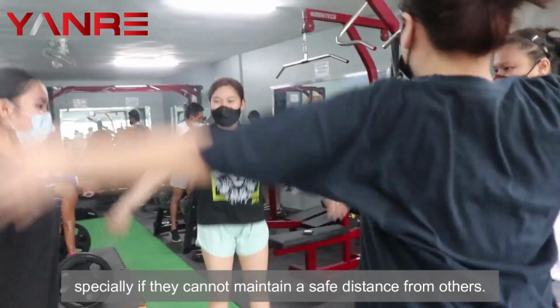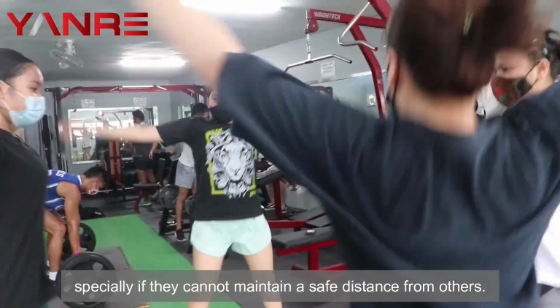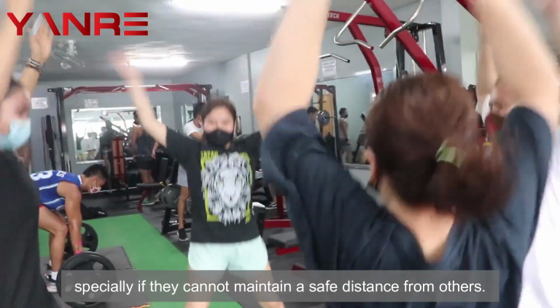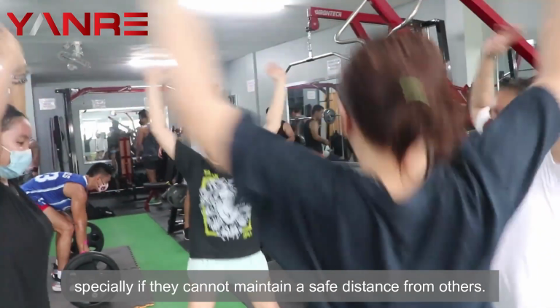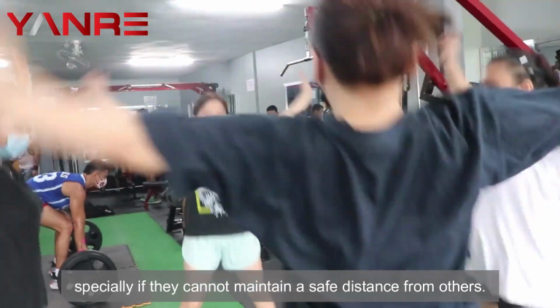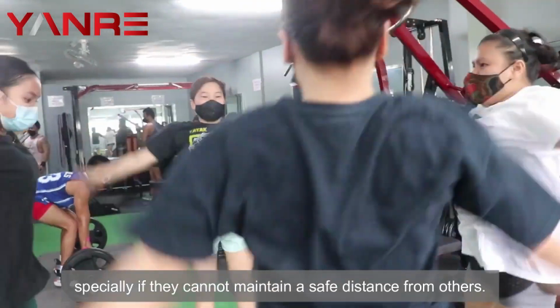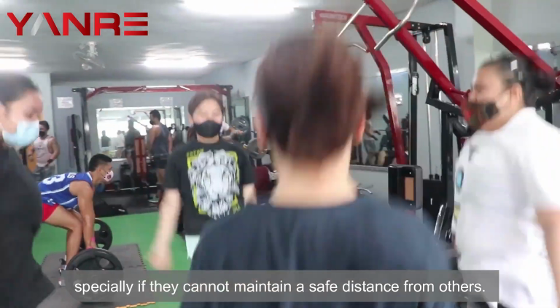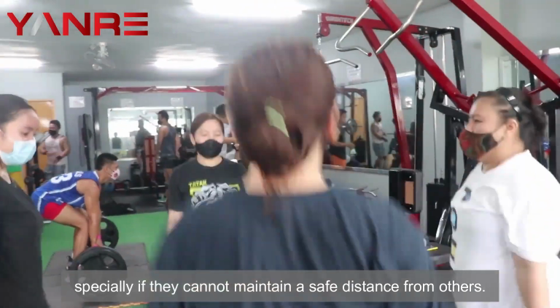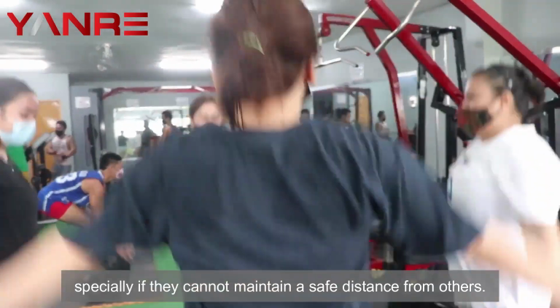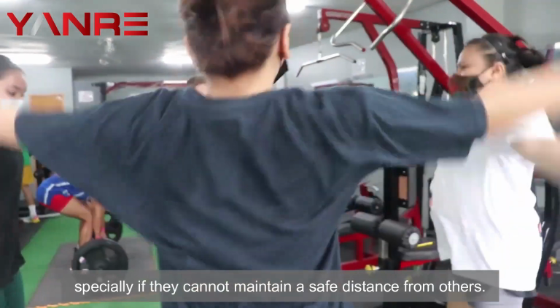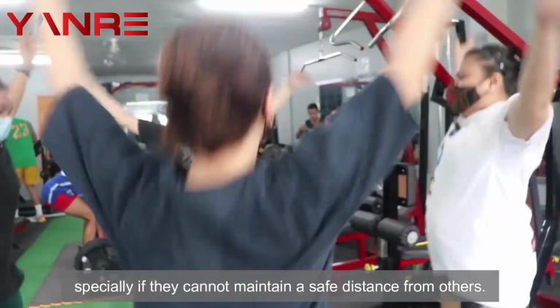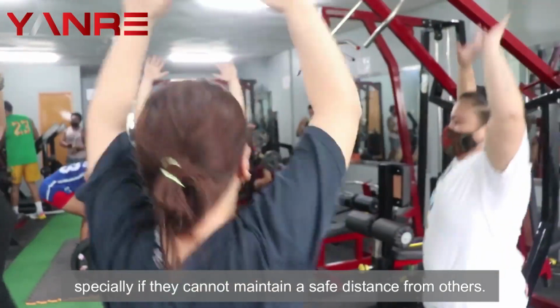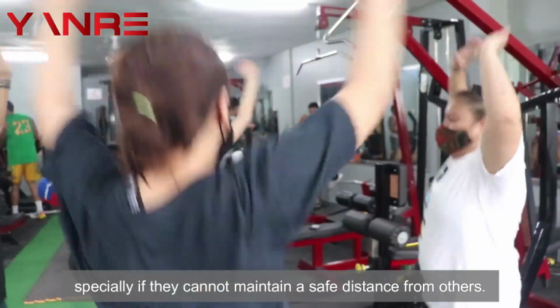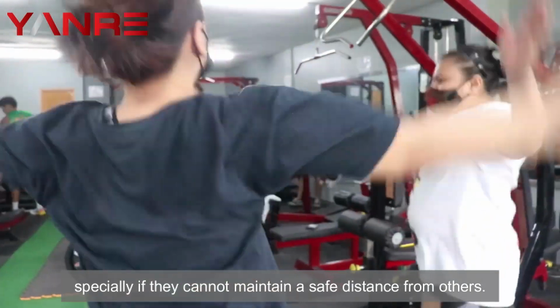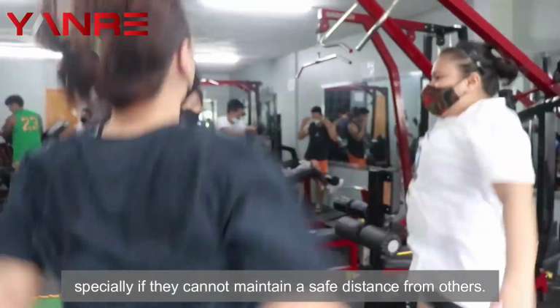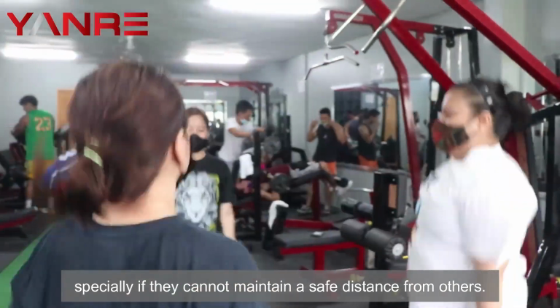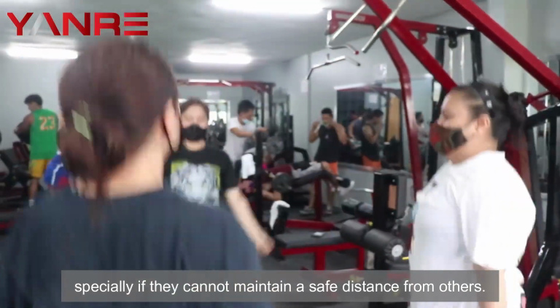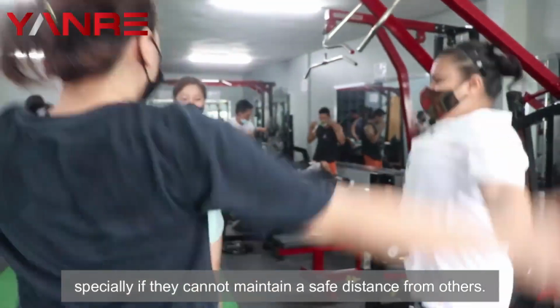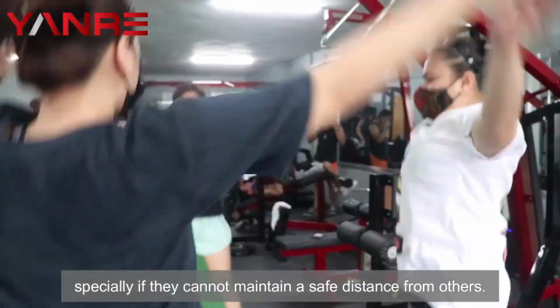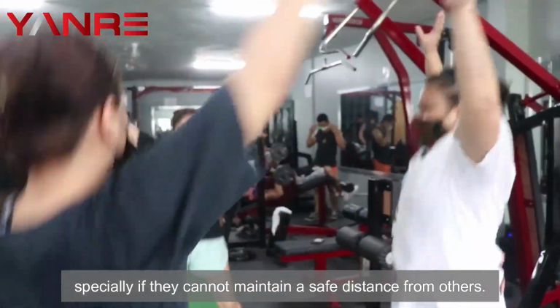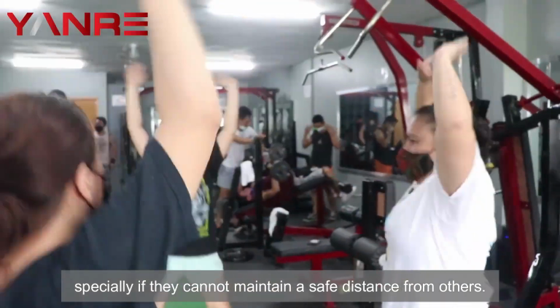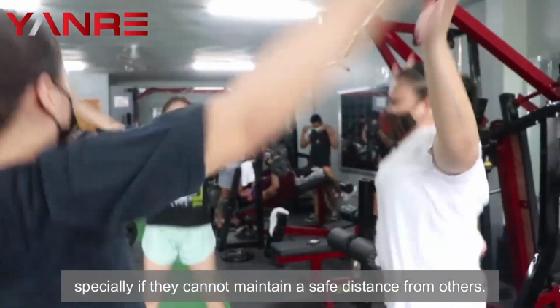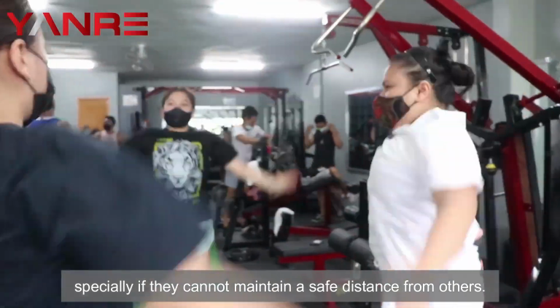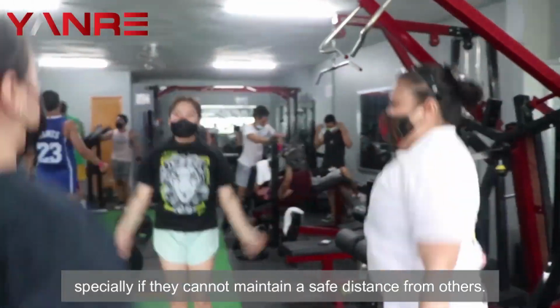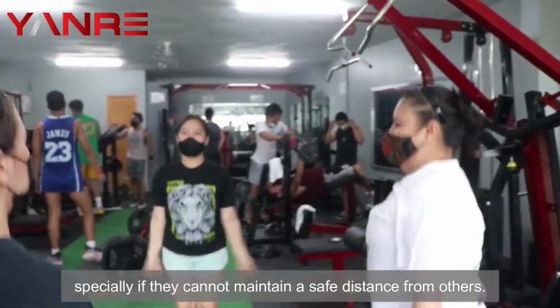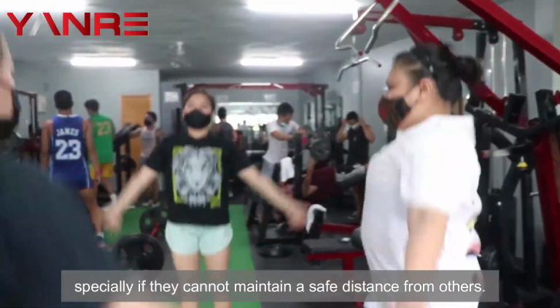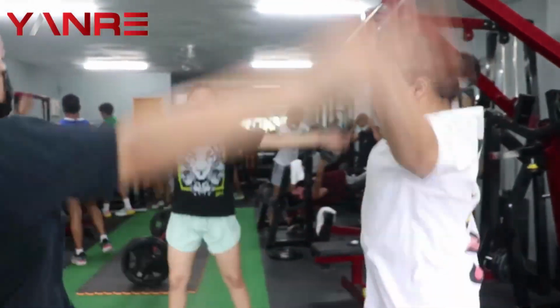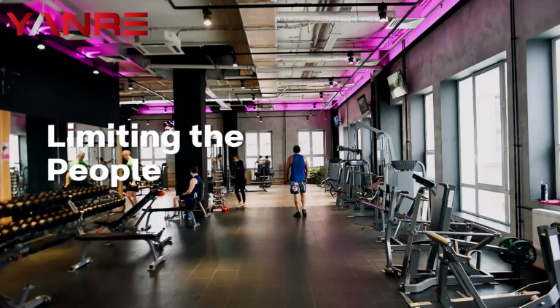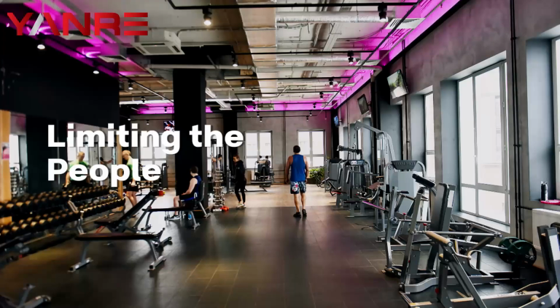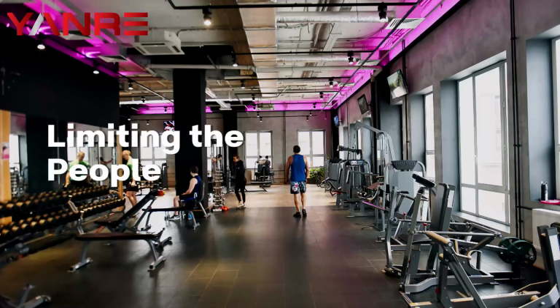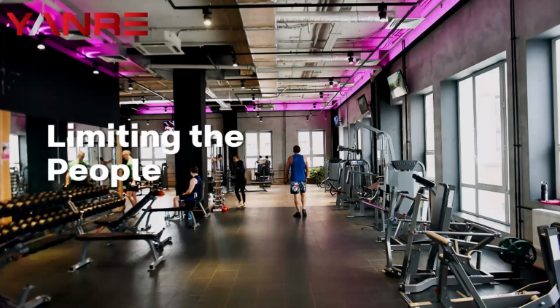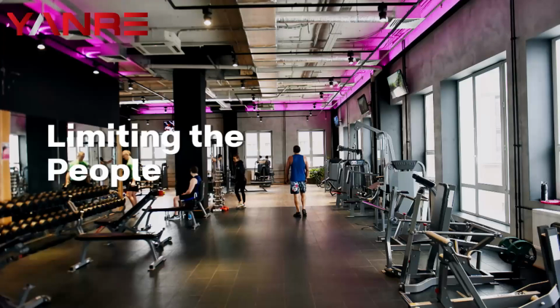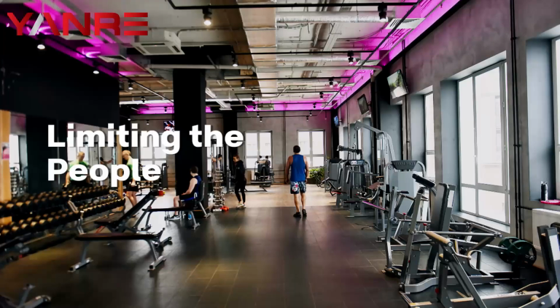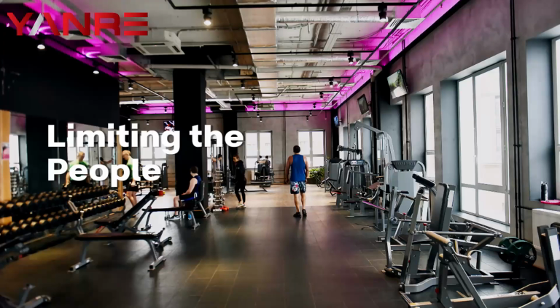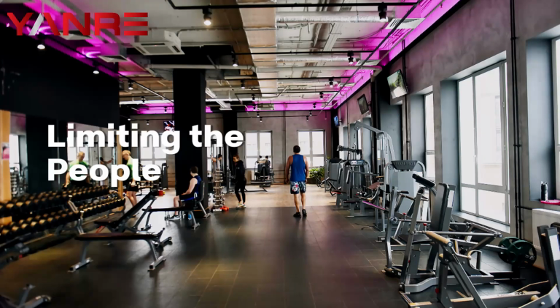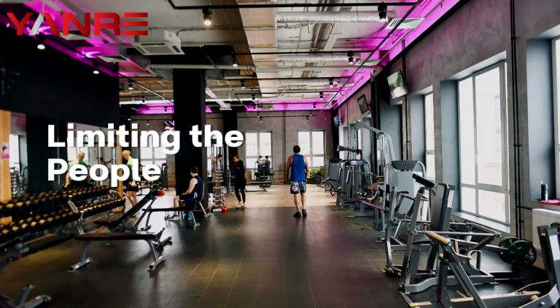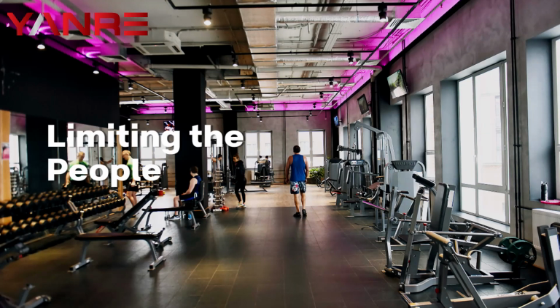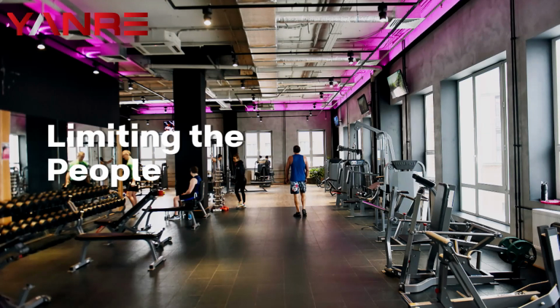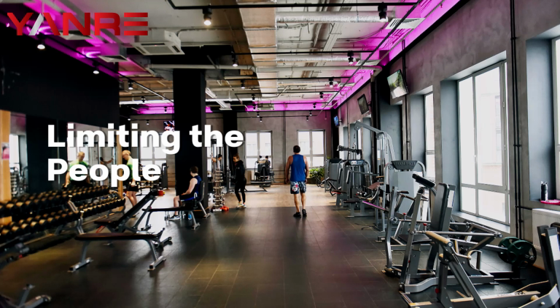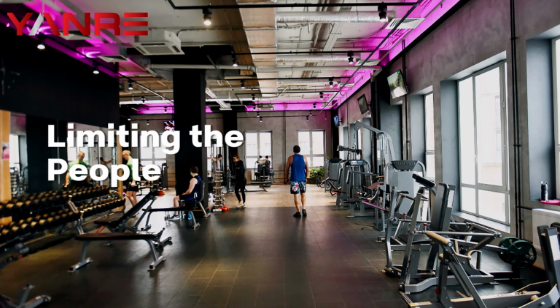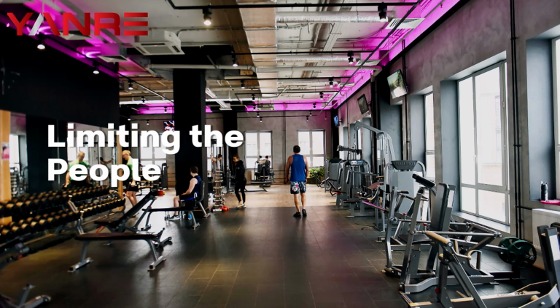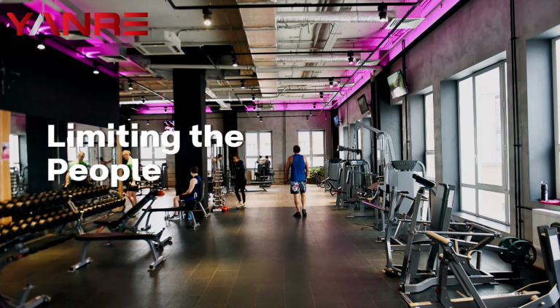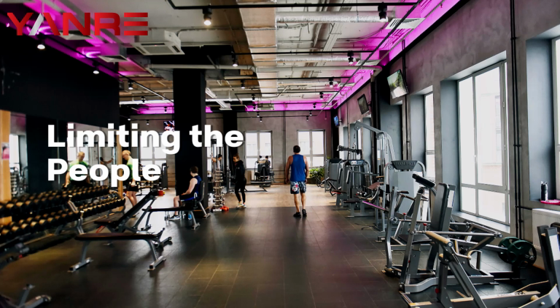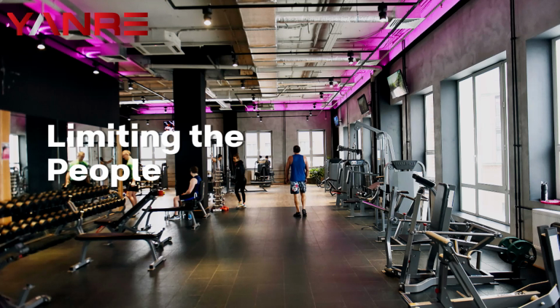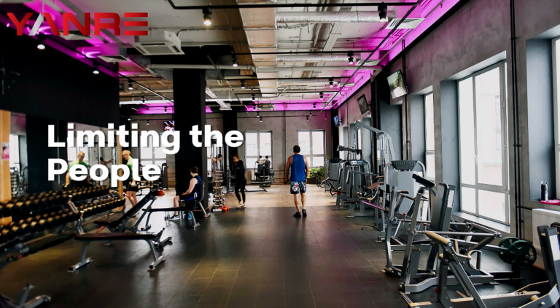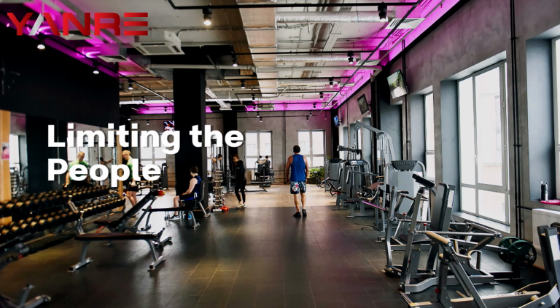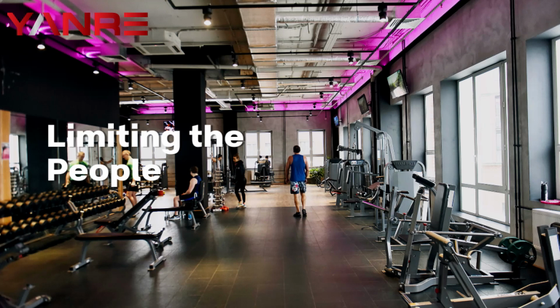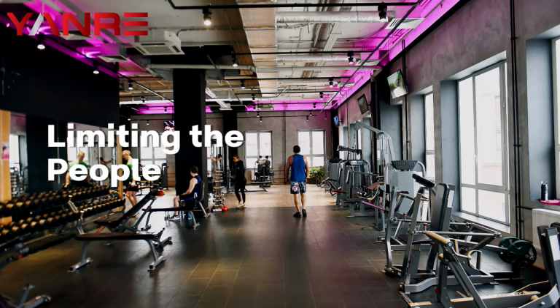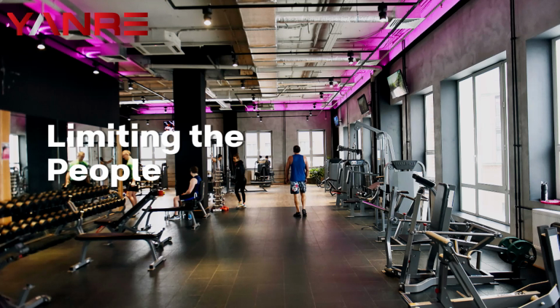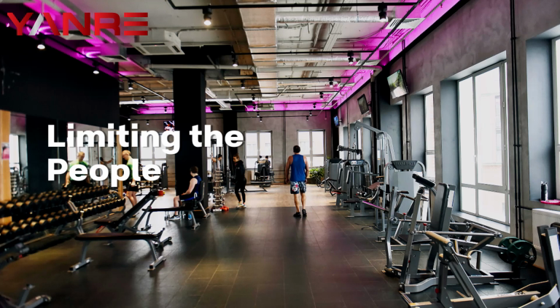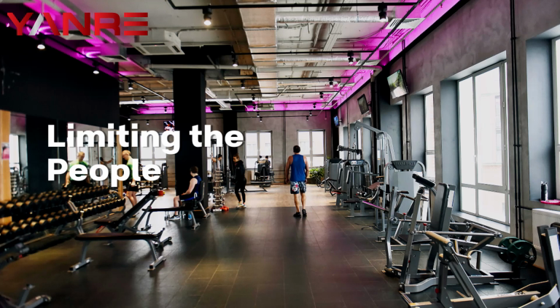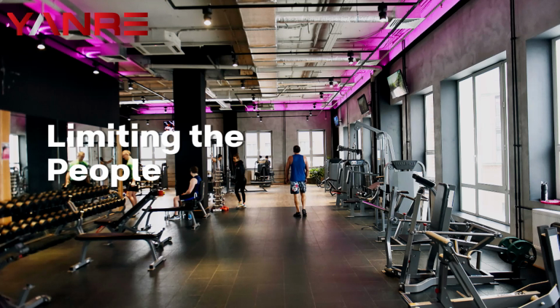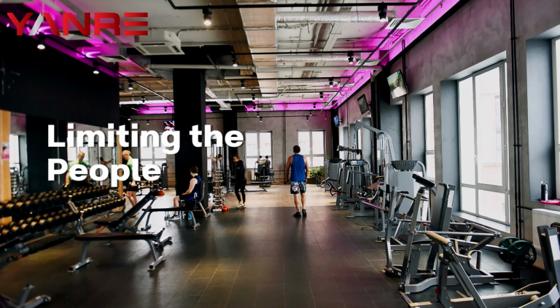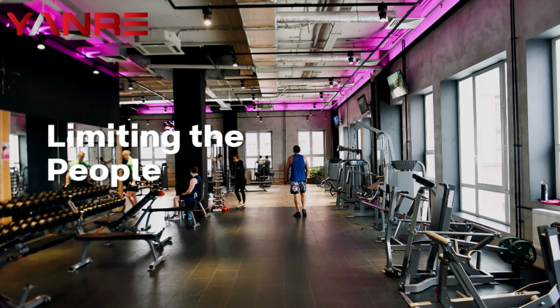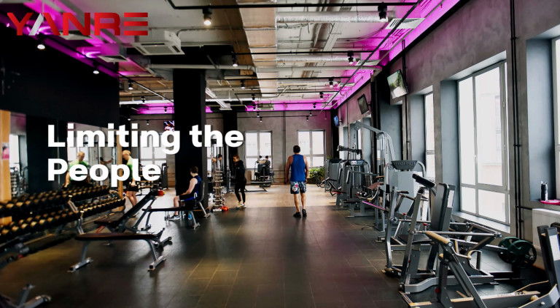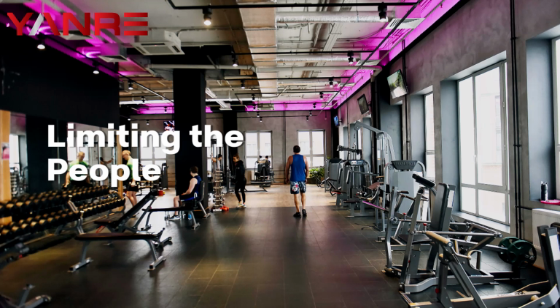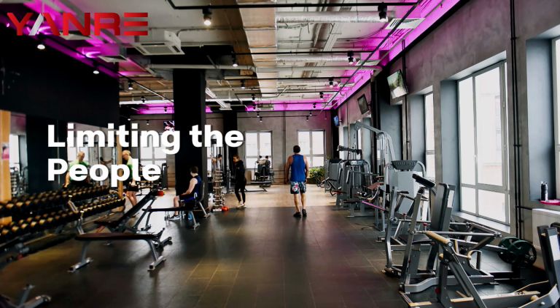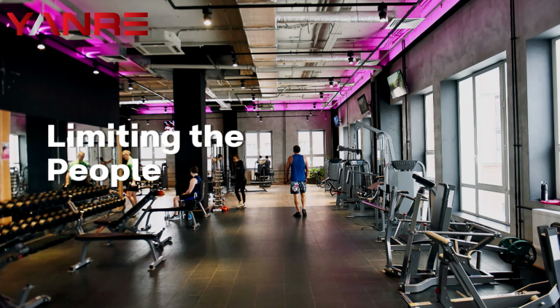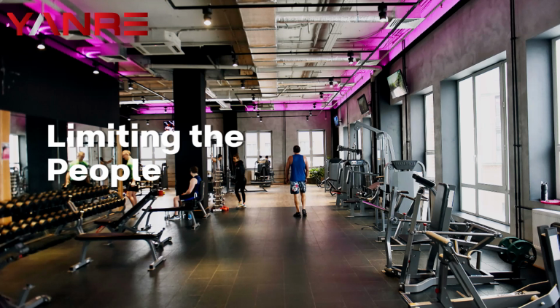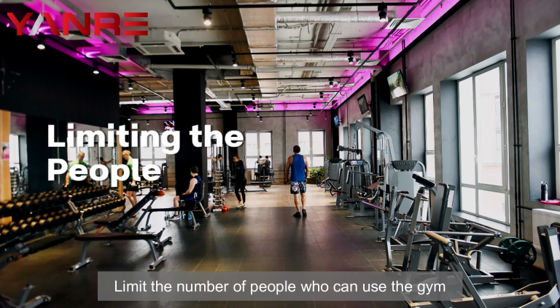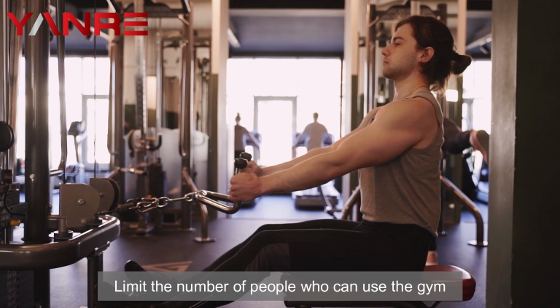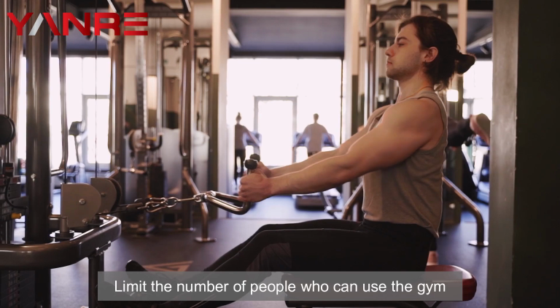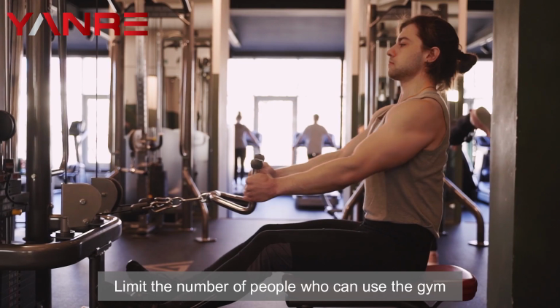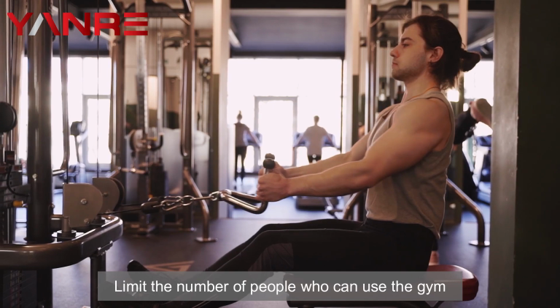Four: encourage members to wear face masks. Encourage members to wear face masks while working out, especially if they cannot maintain a safe distance from others.